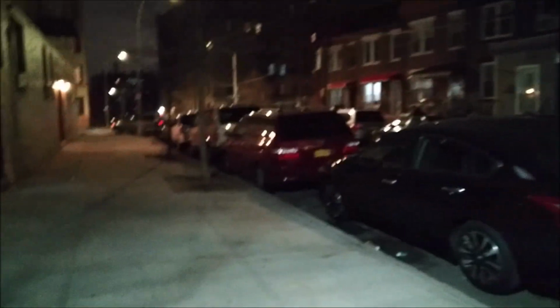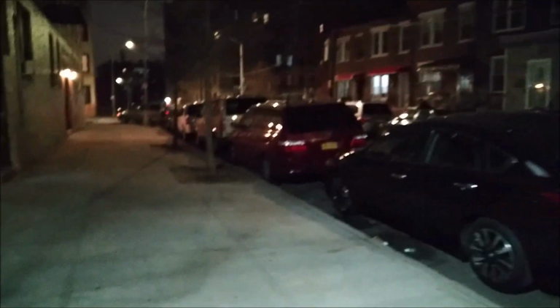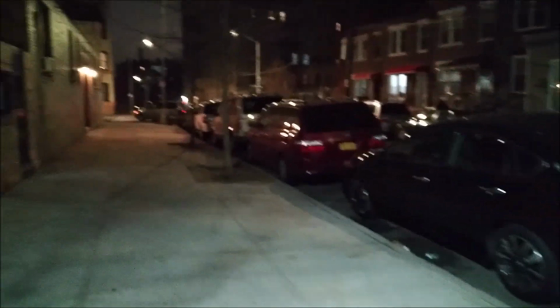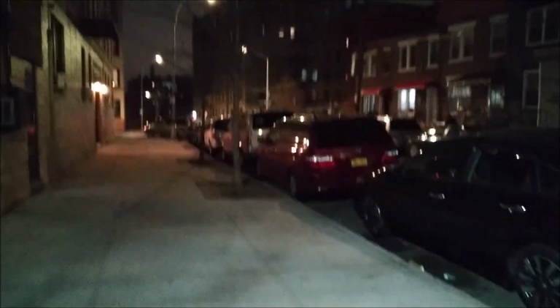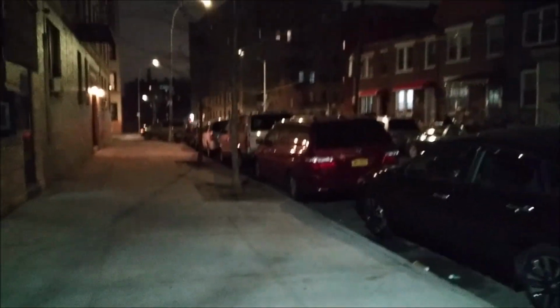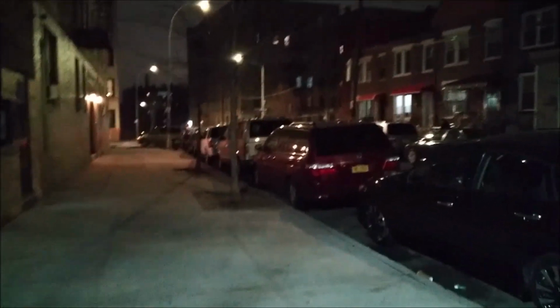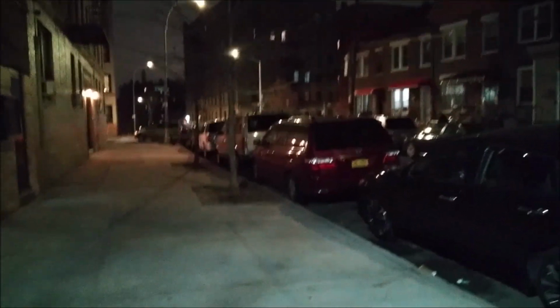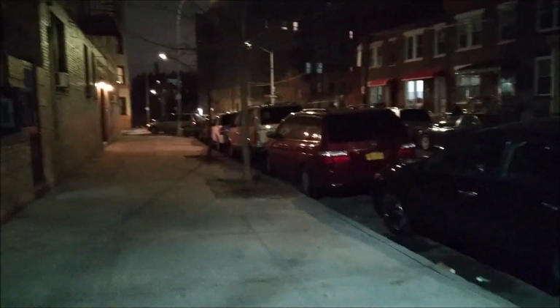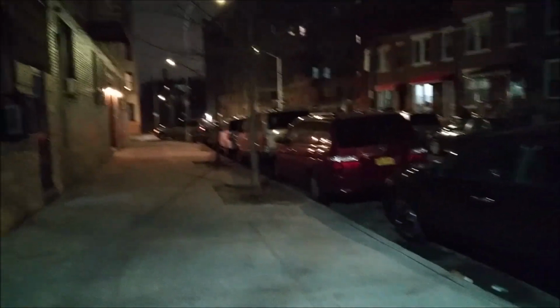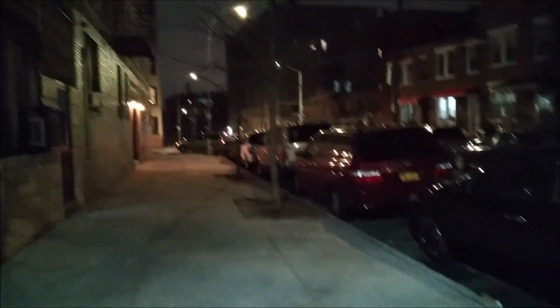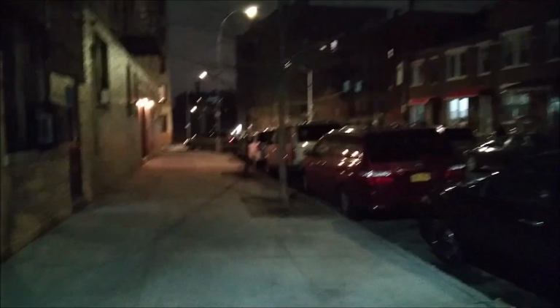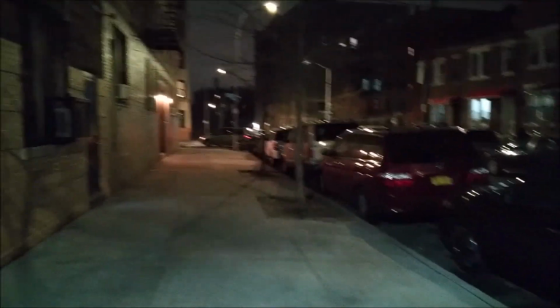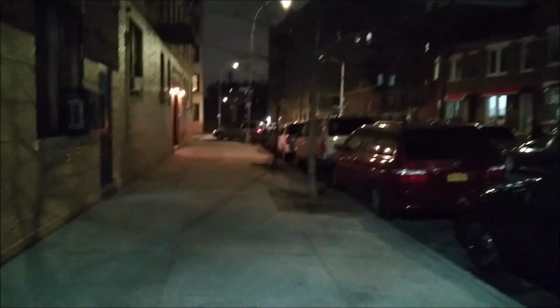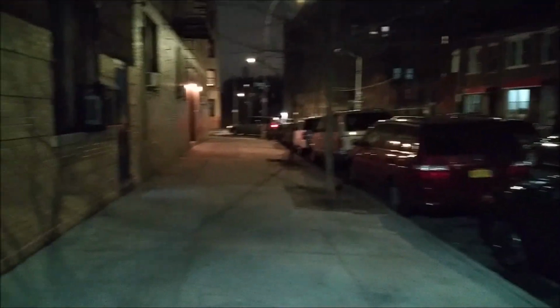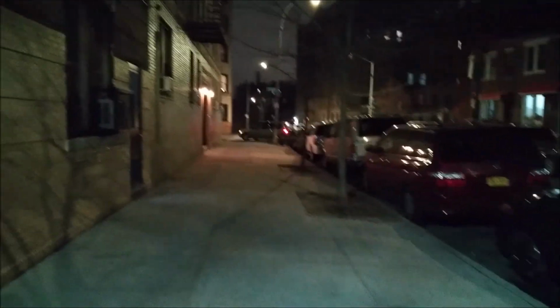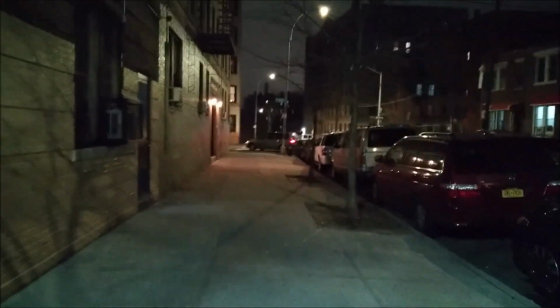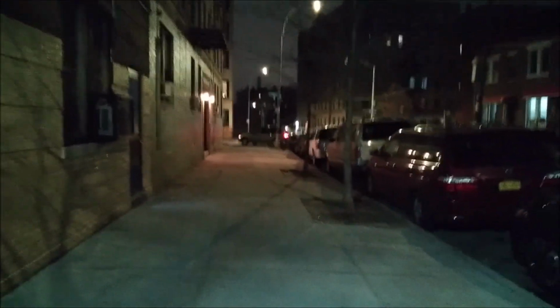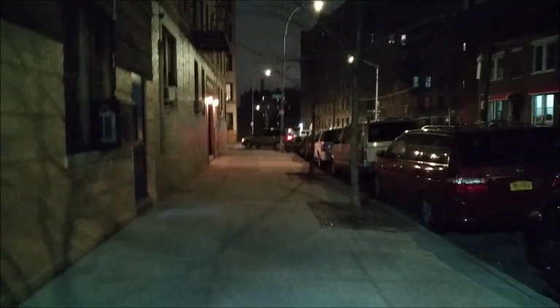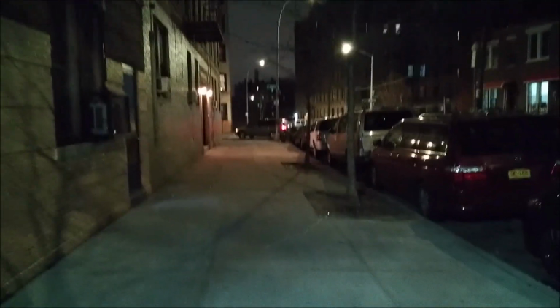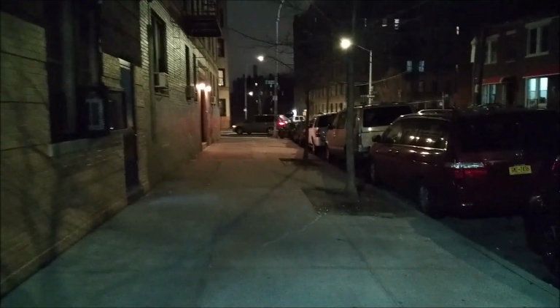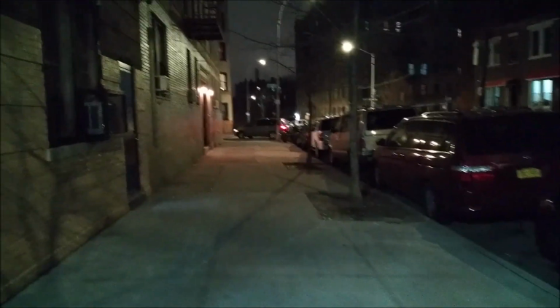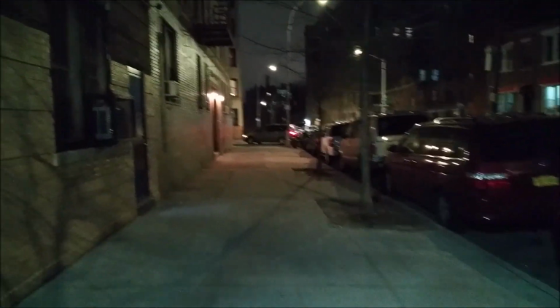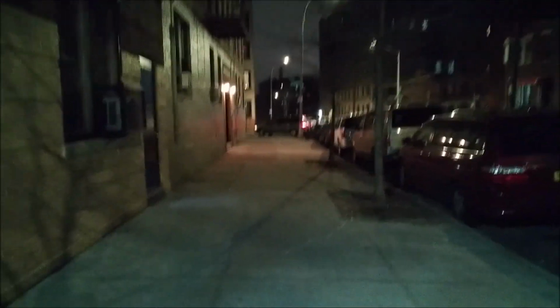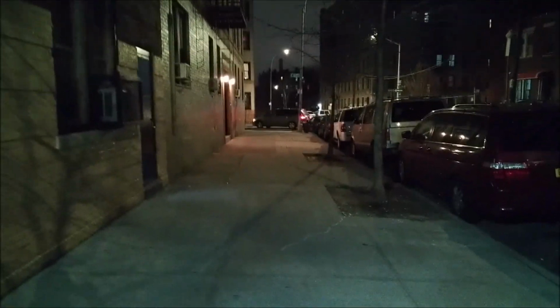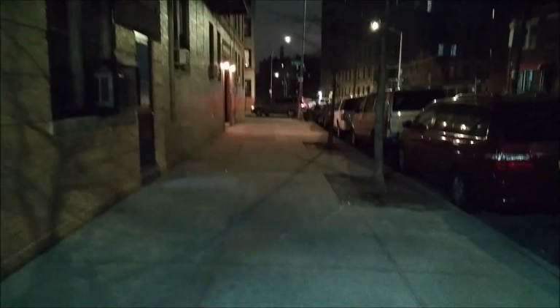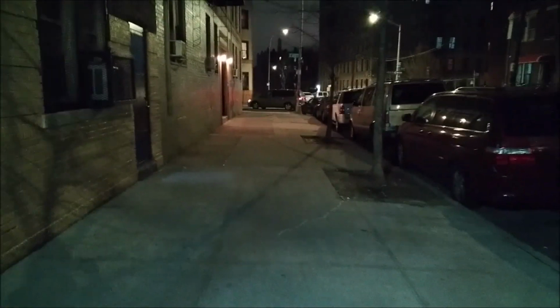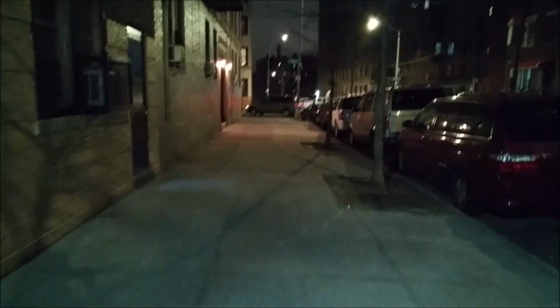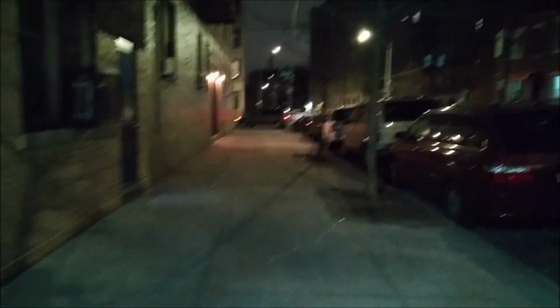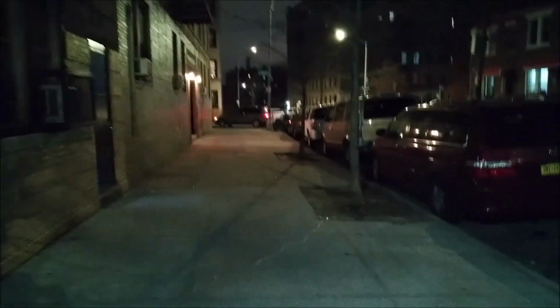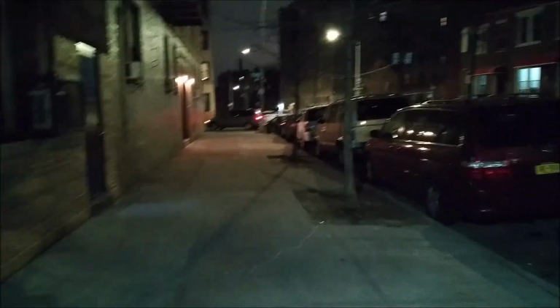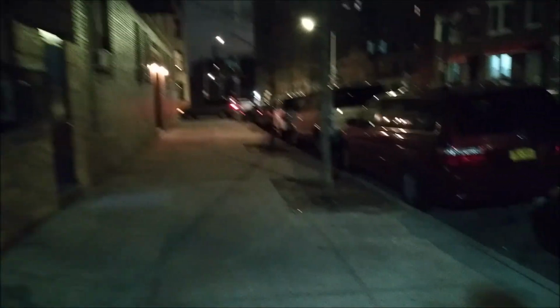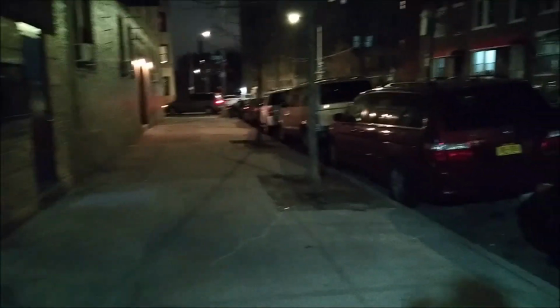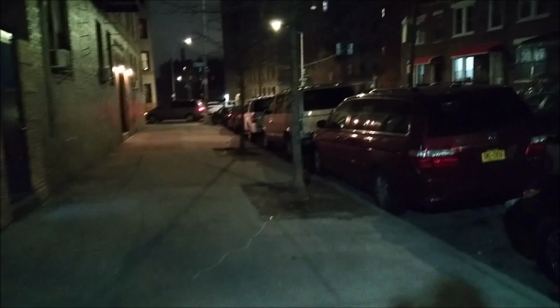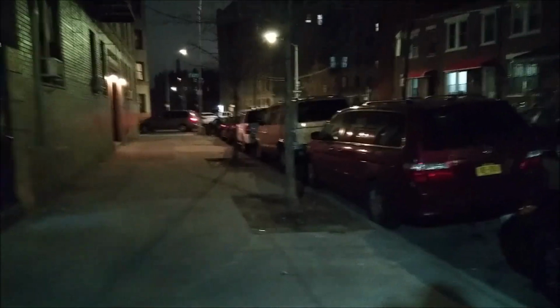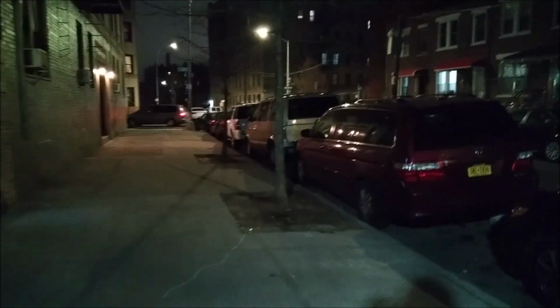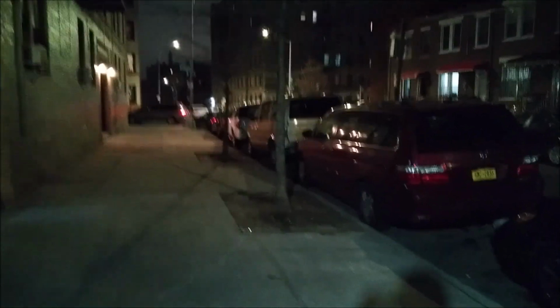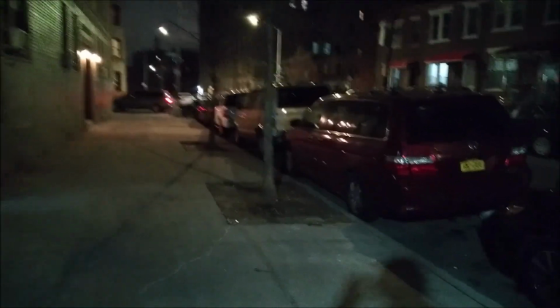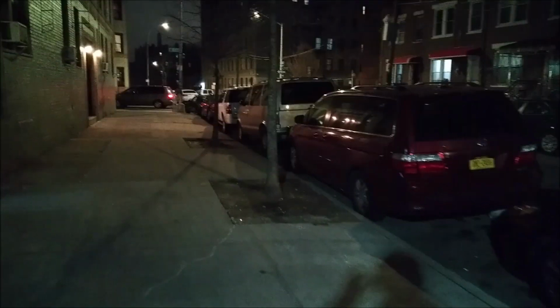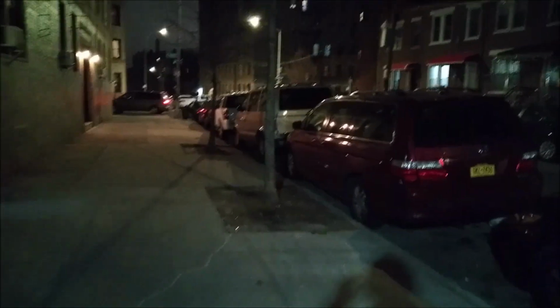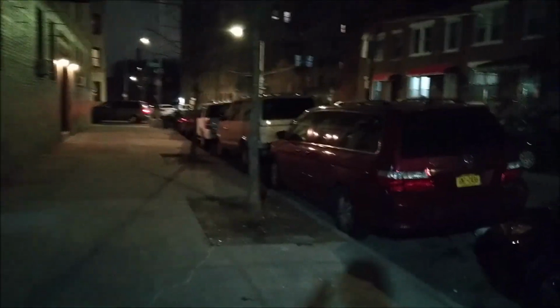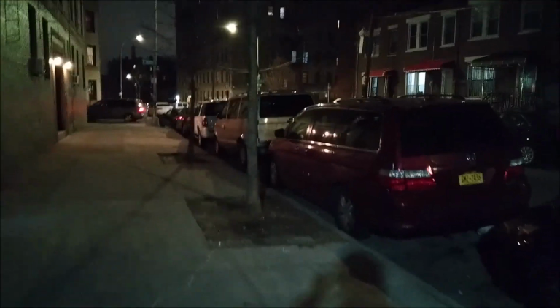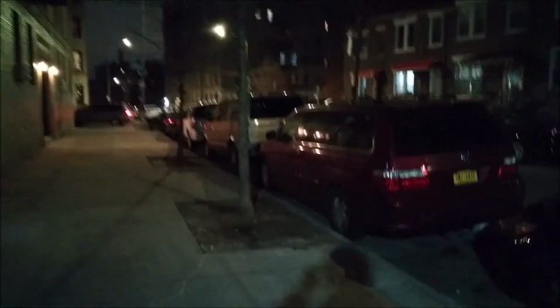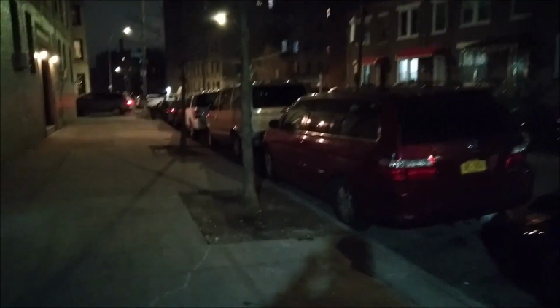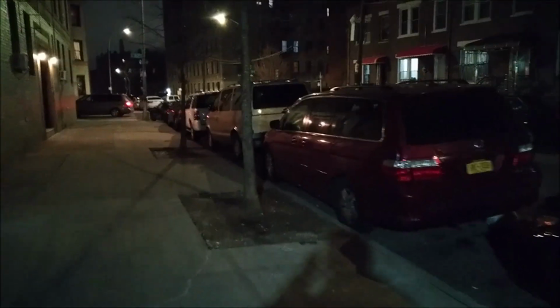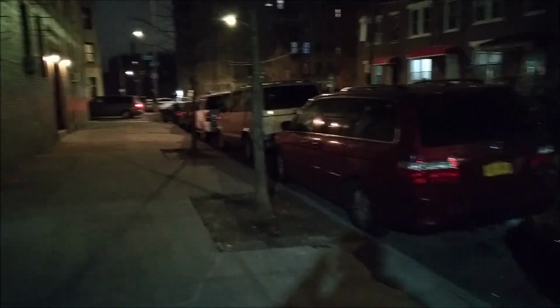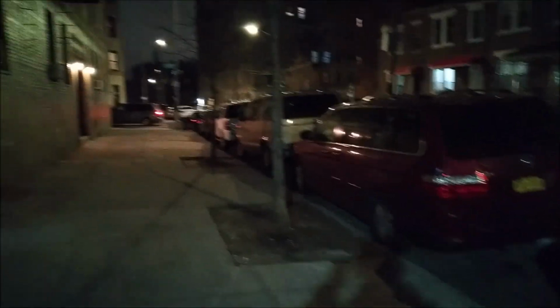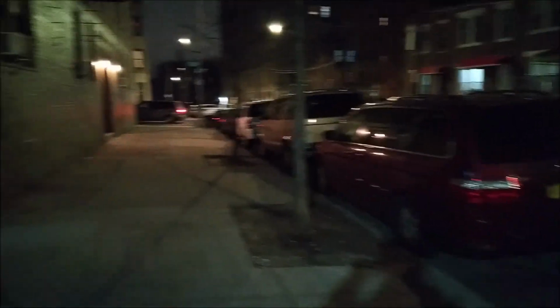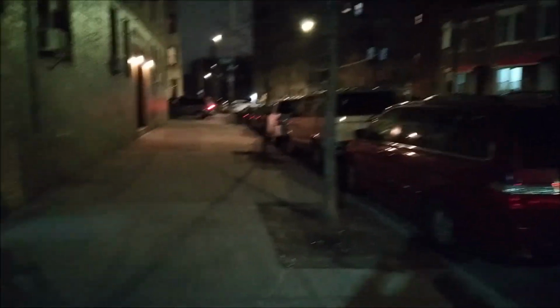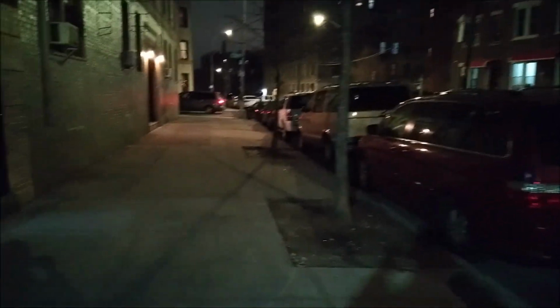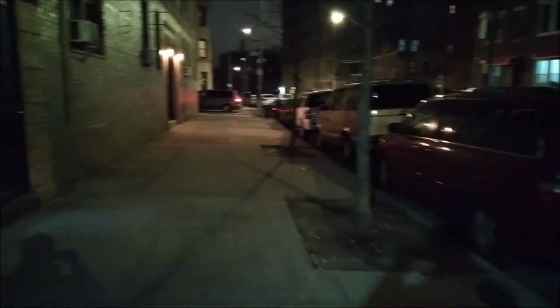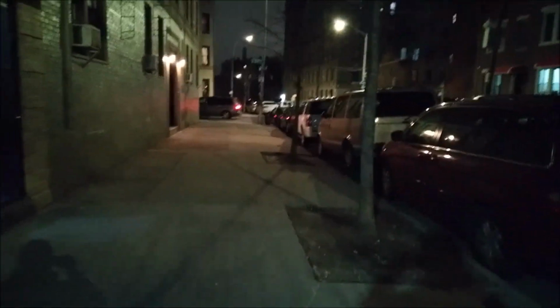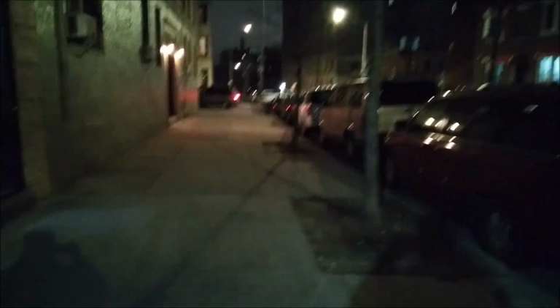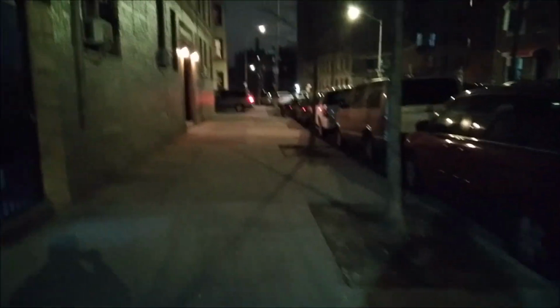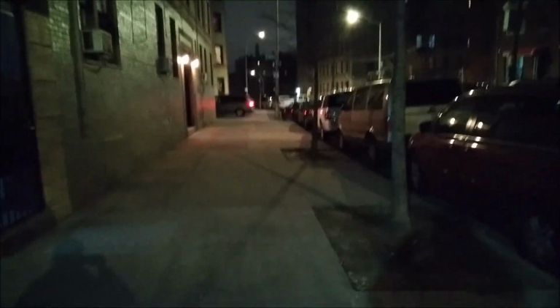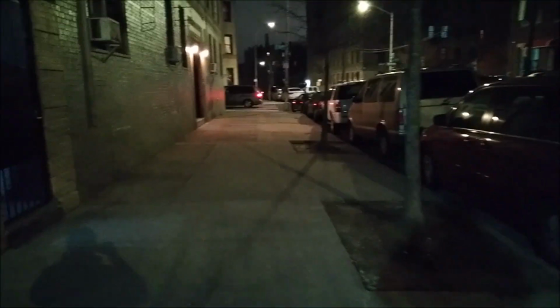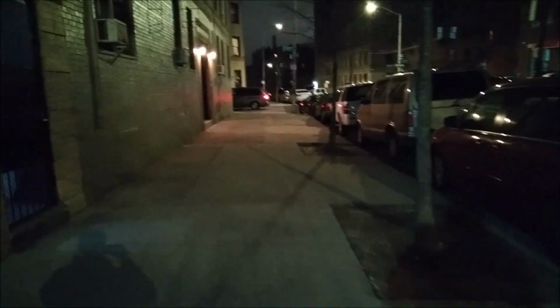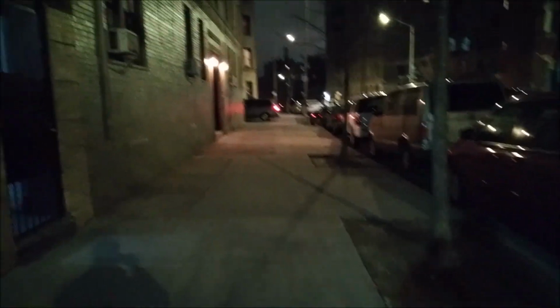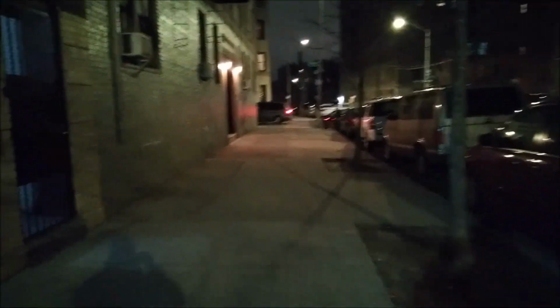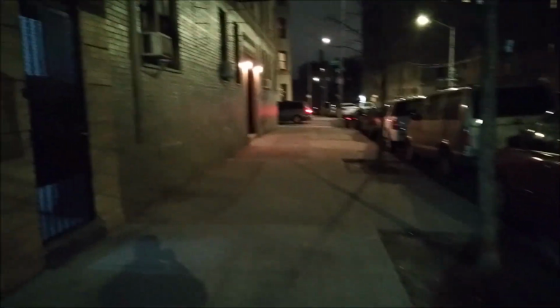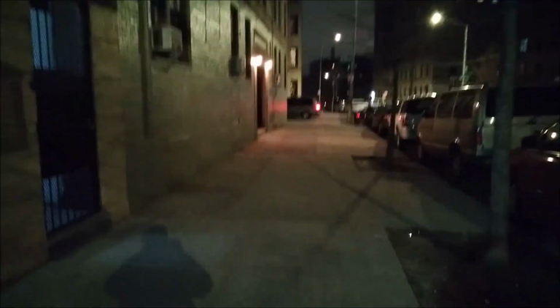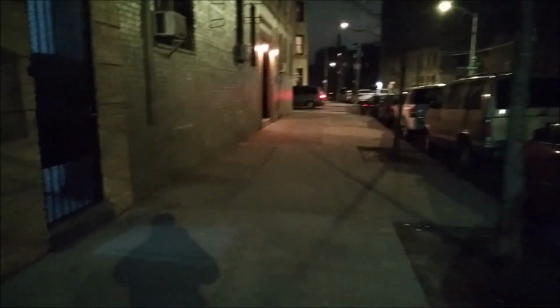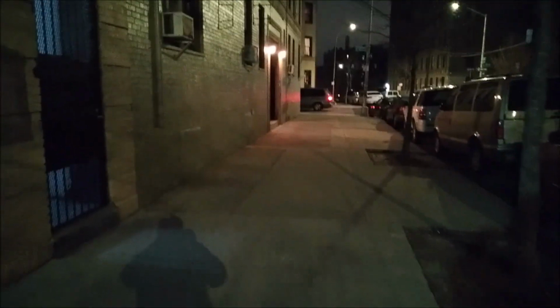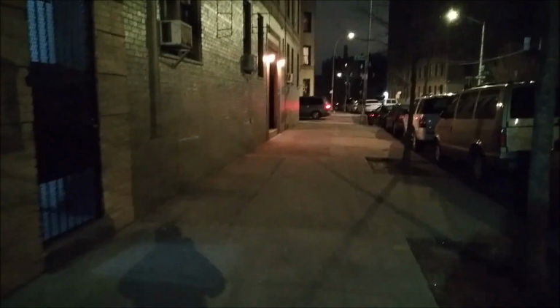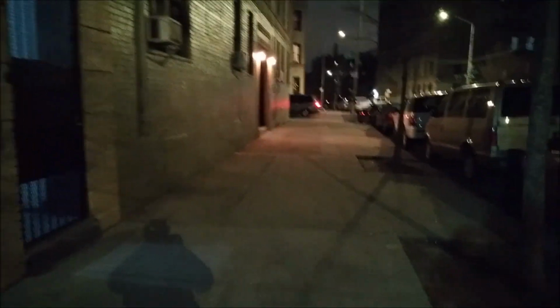It looks really decent during the night time. Now I'm going to be switching to the front facing camera and also going to be taking a couple of pictures.